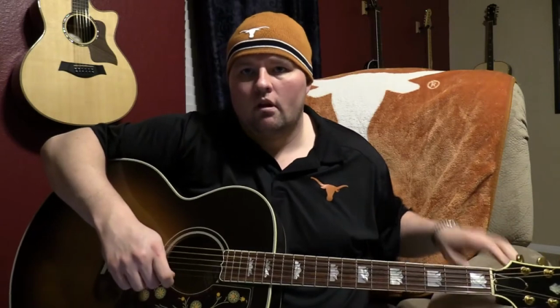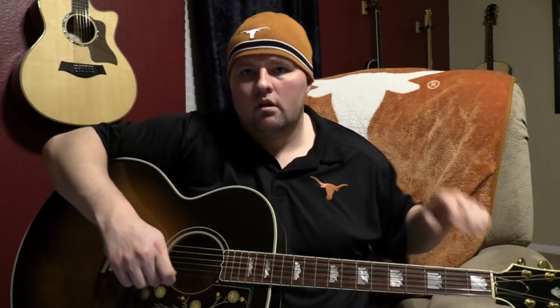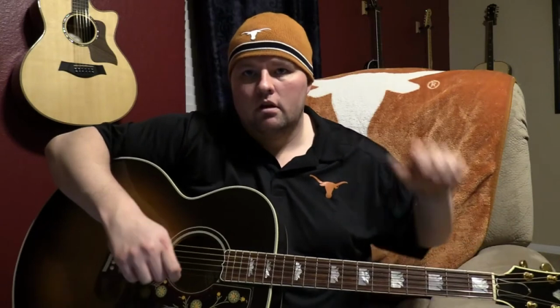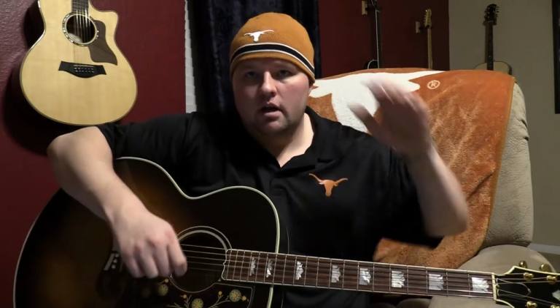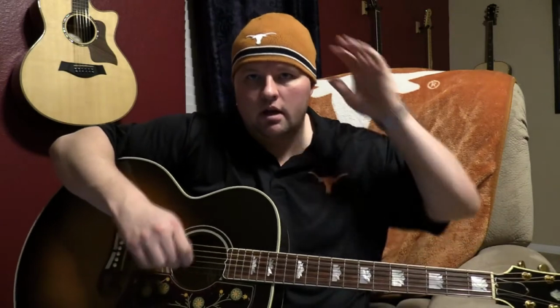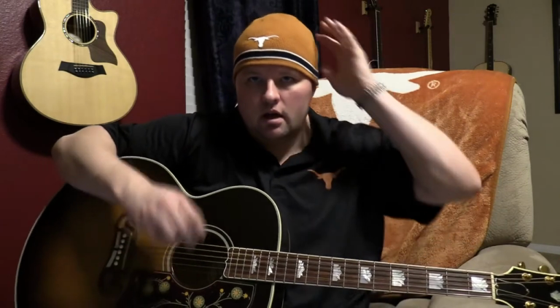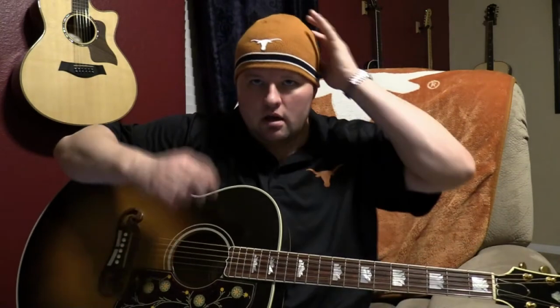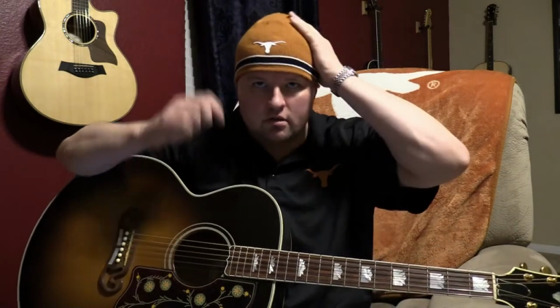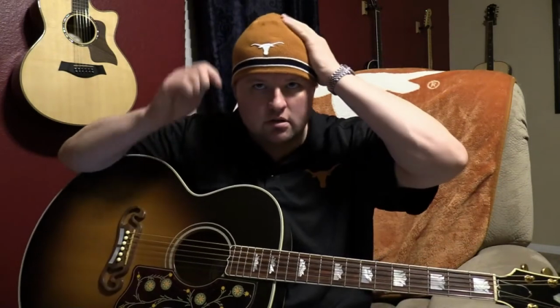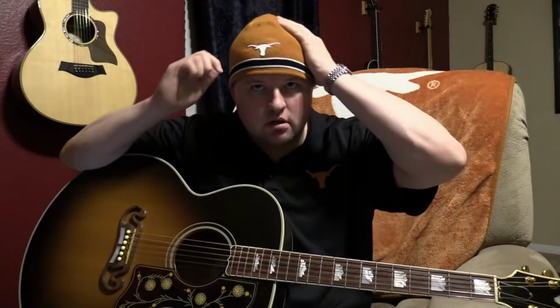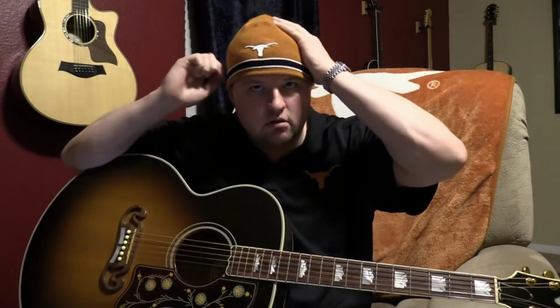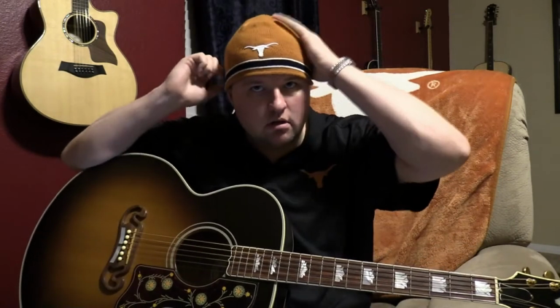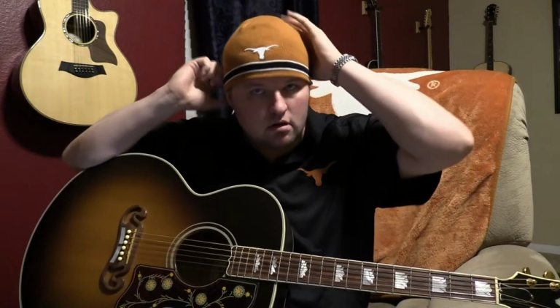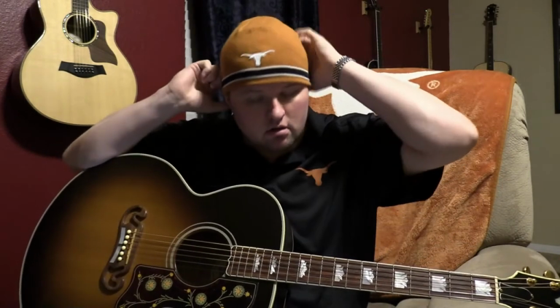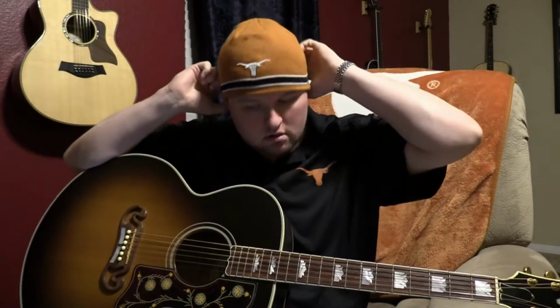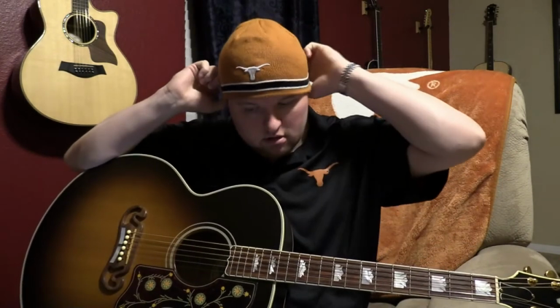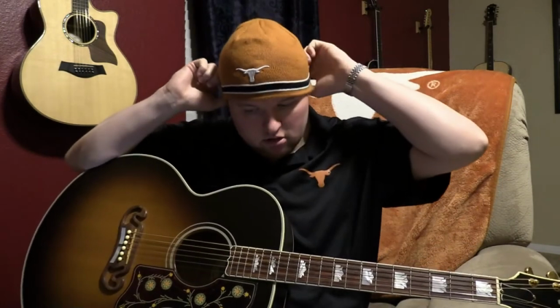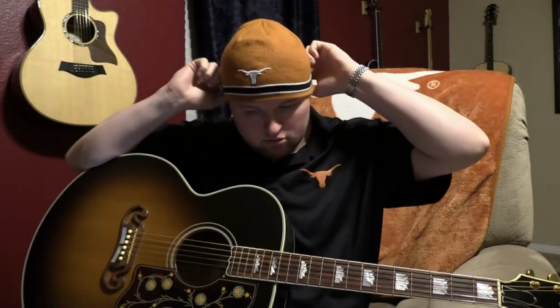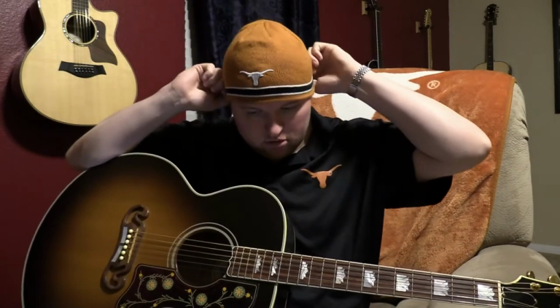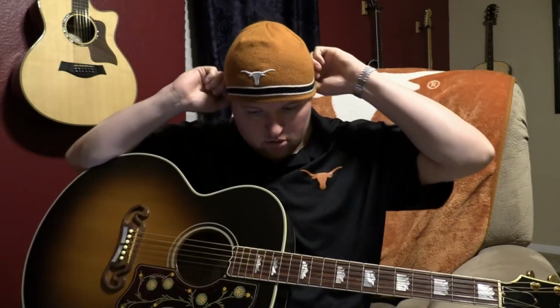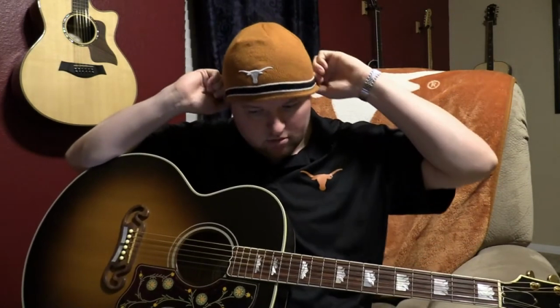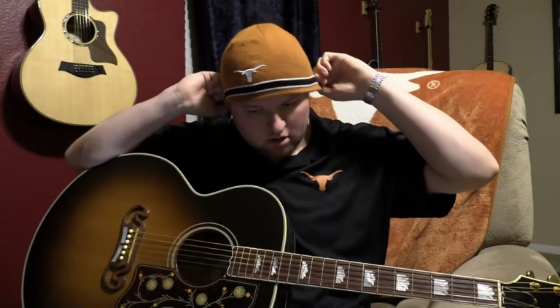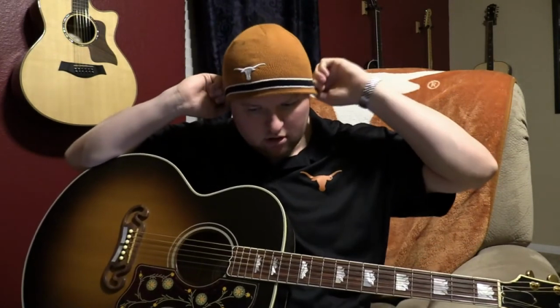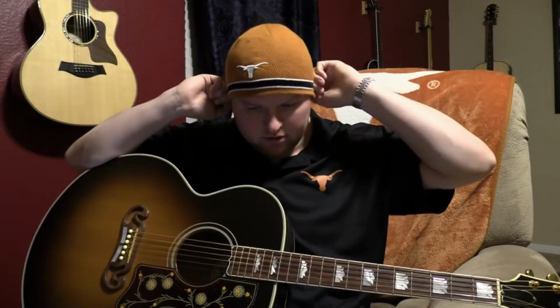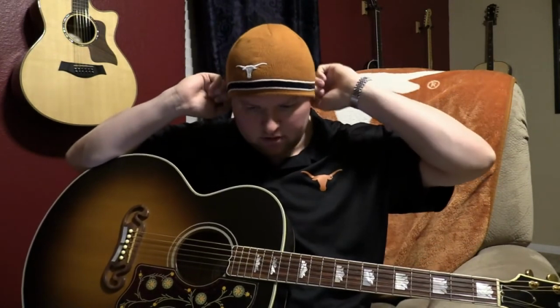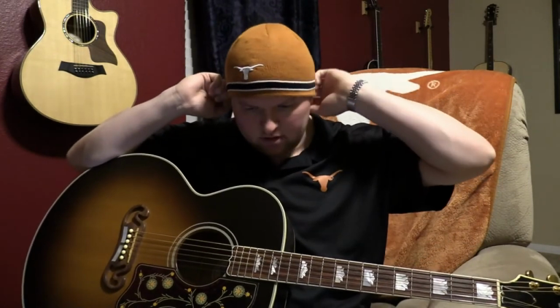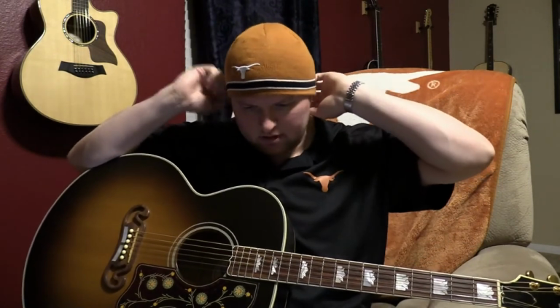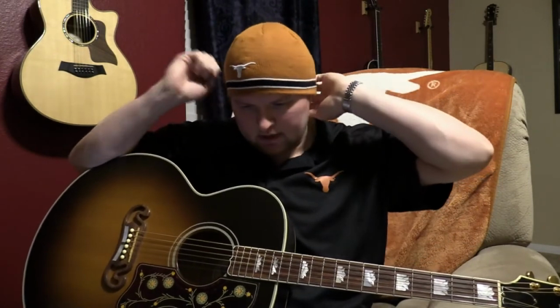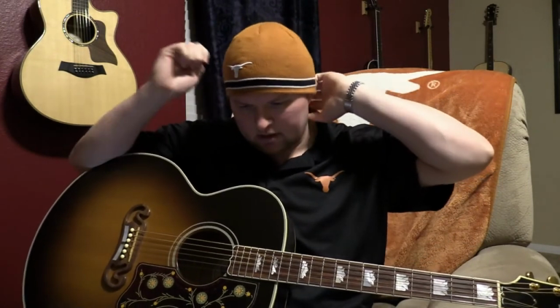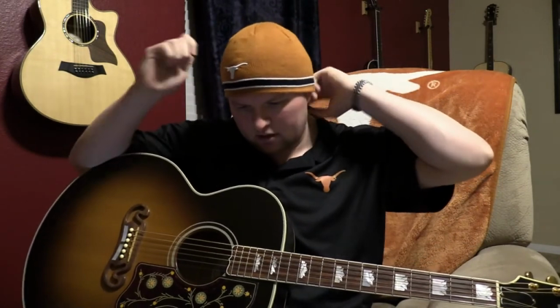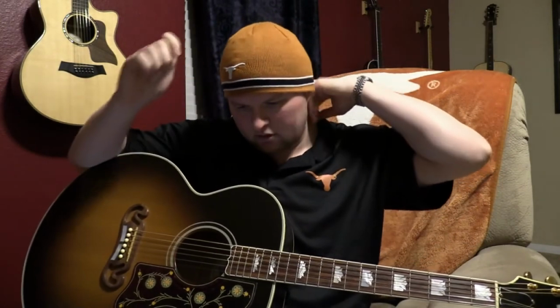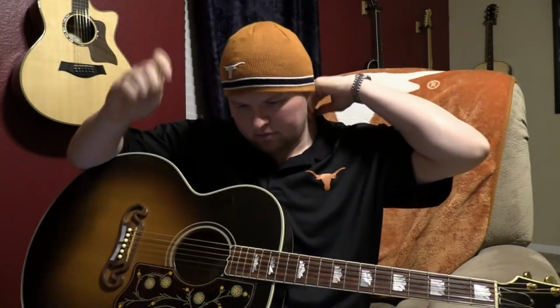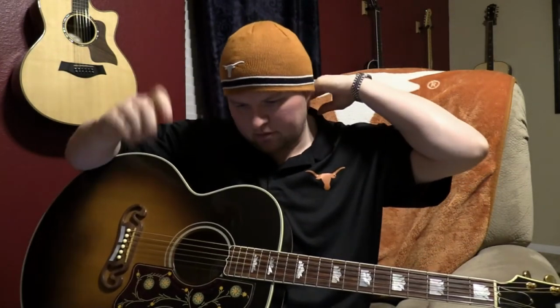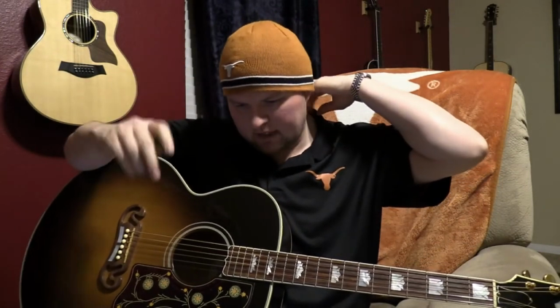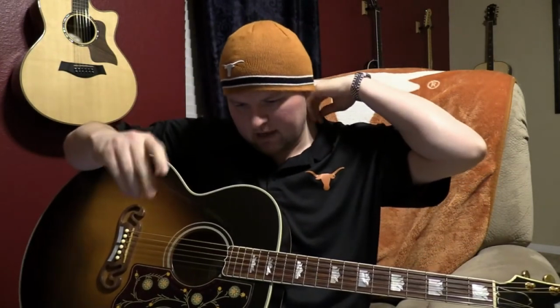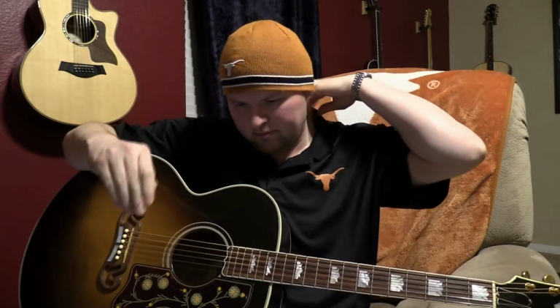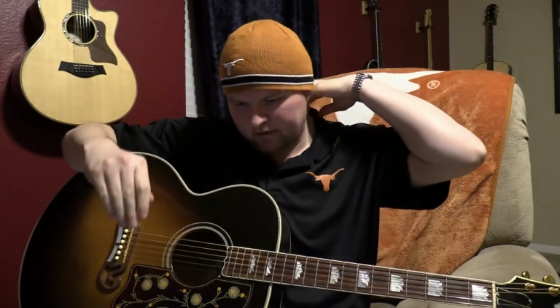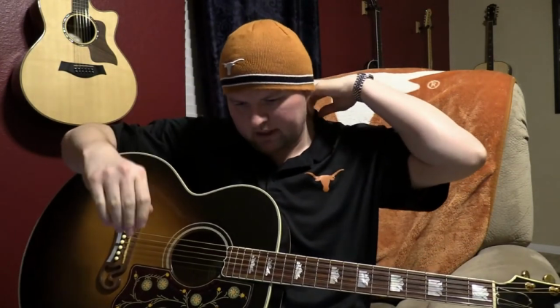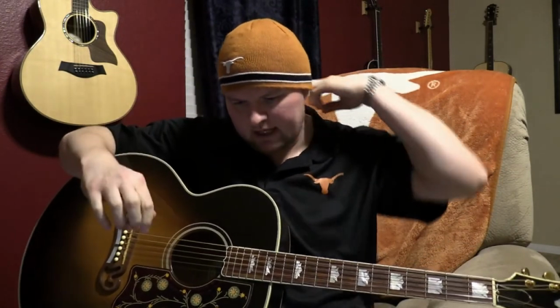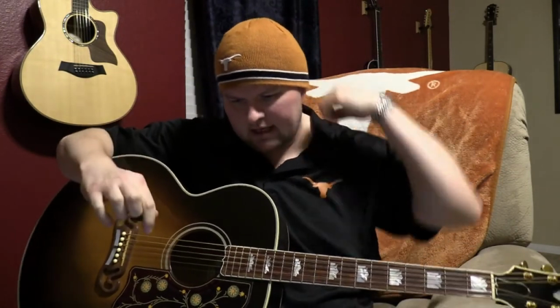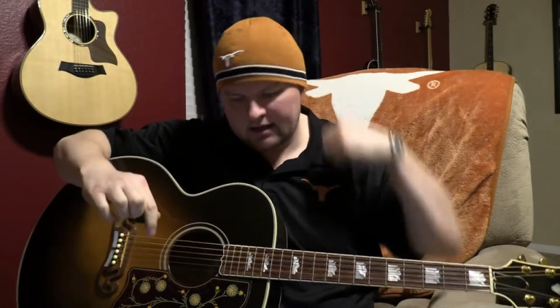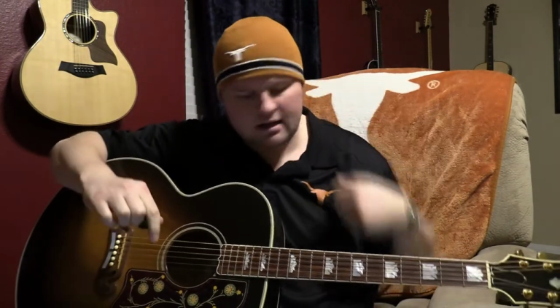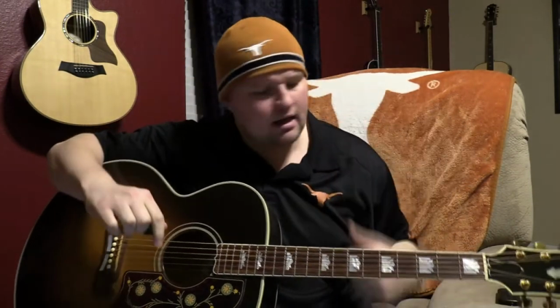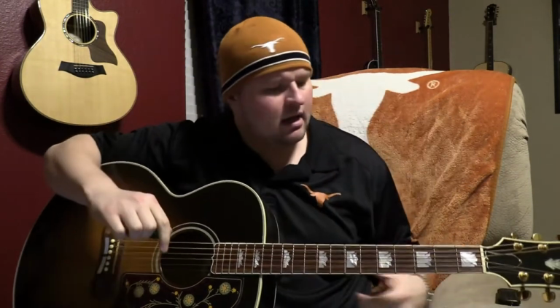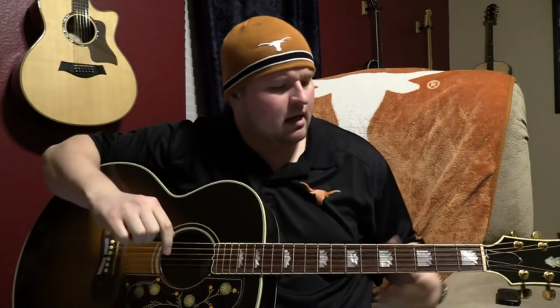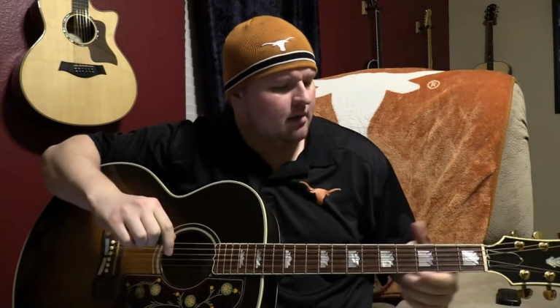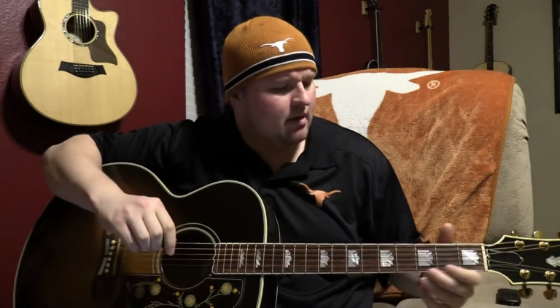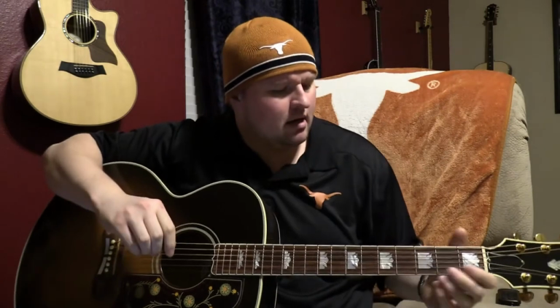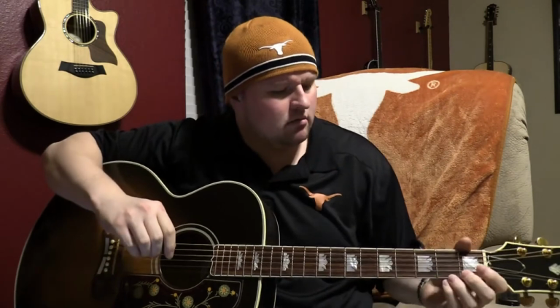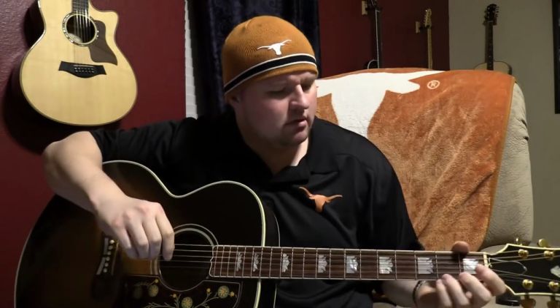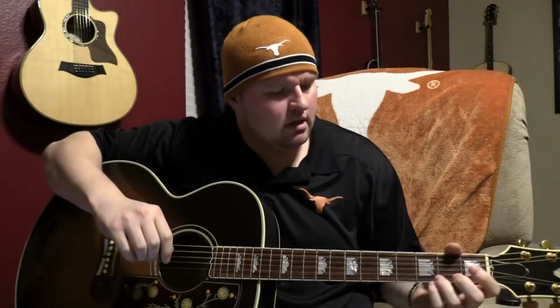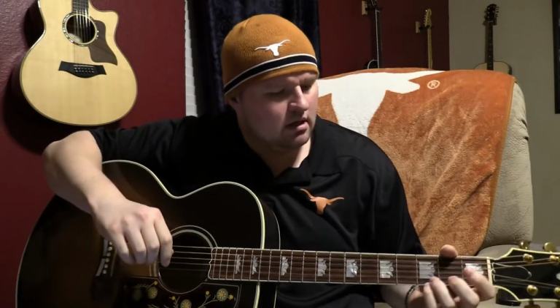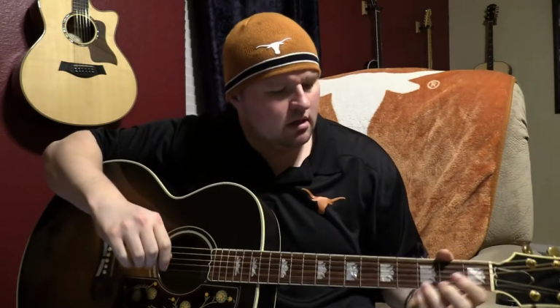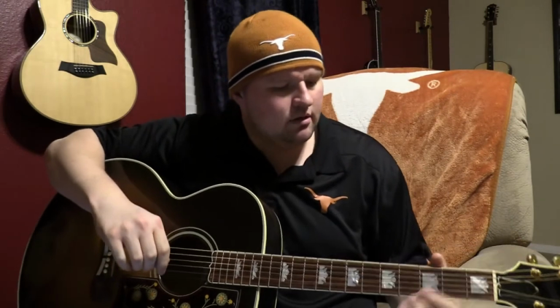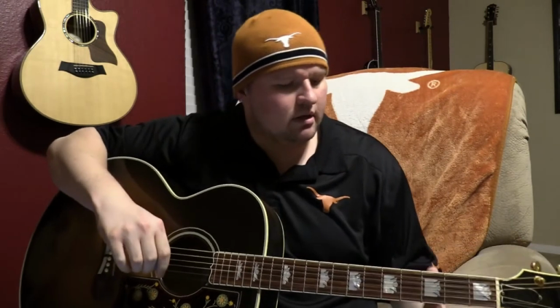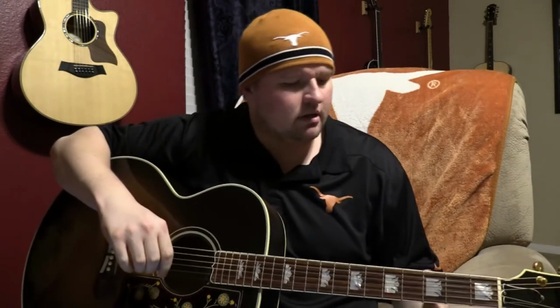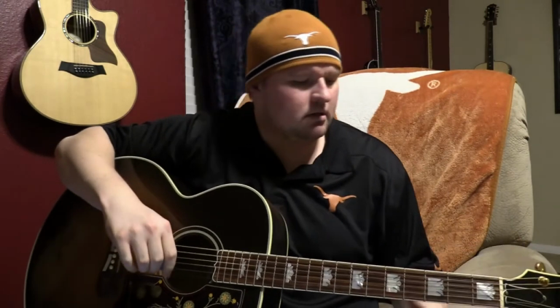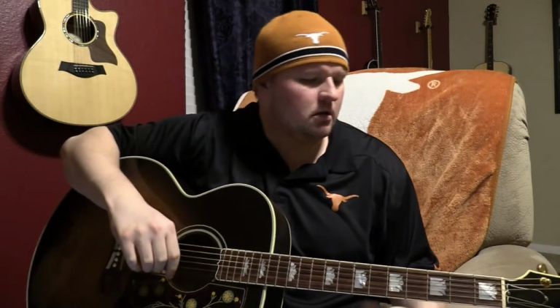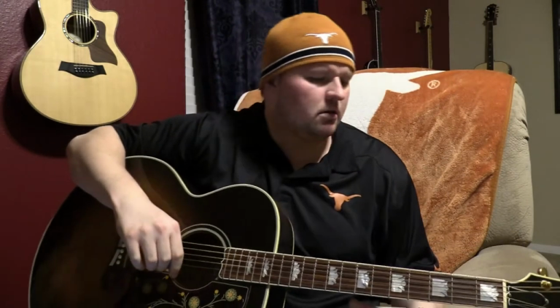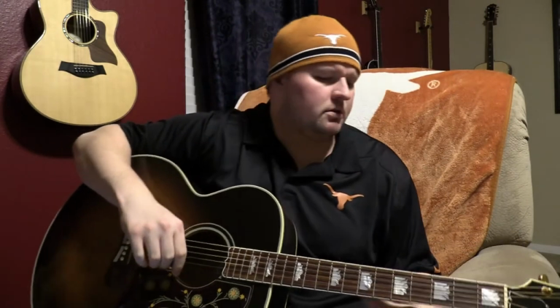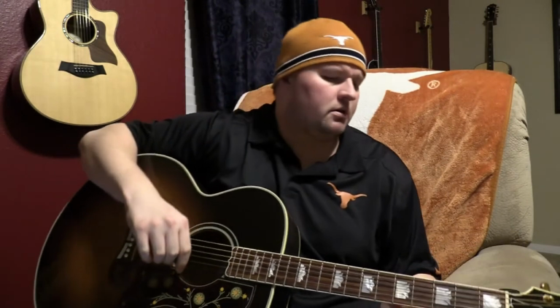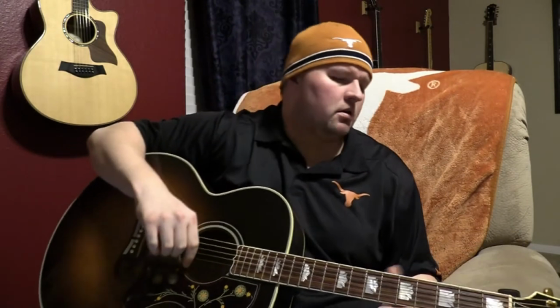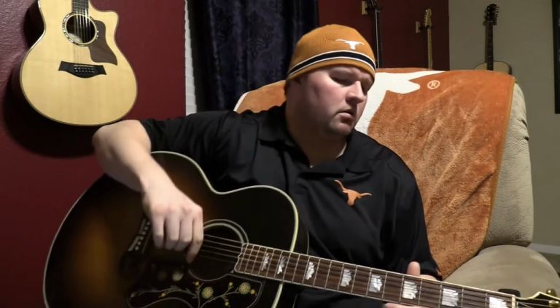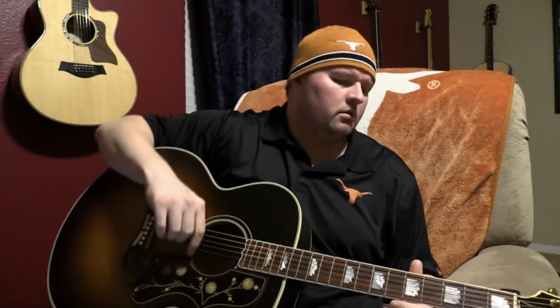Hey, what's going on YouTubers? Texas Triple Tapper again, back with another guitar song.